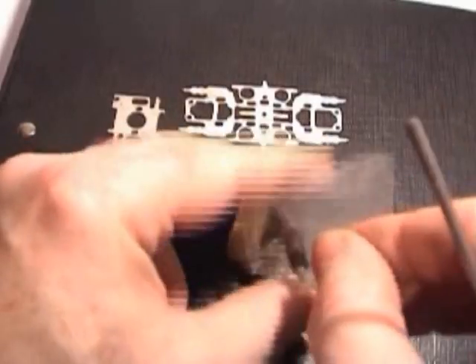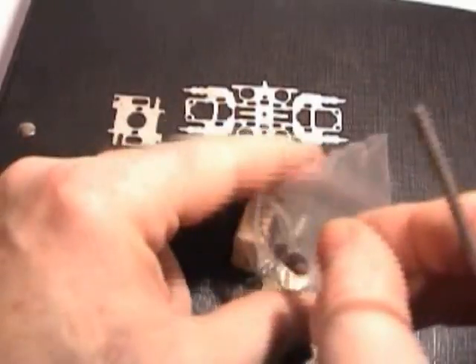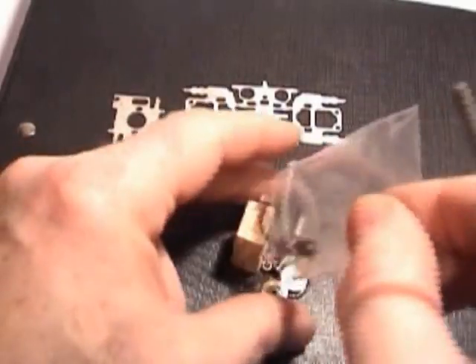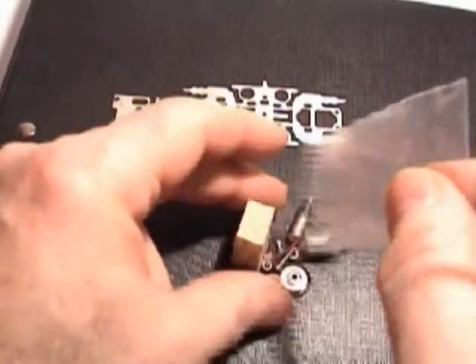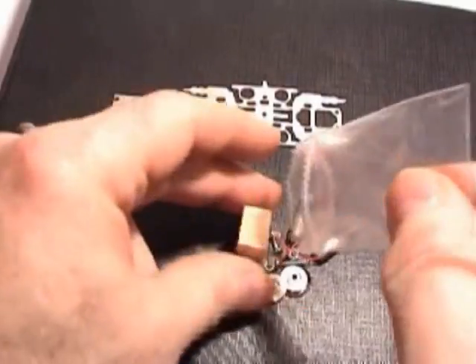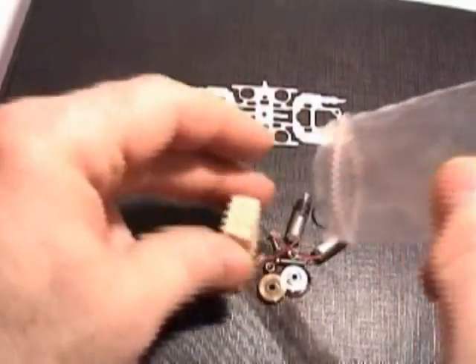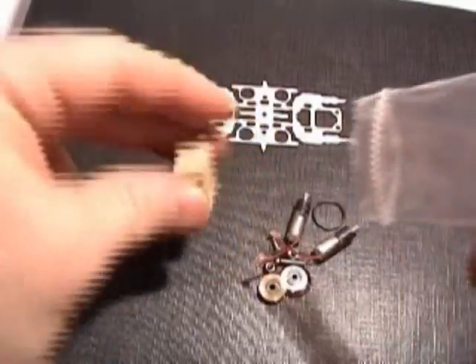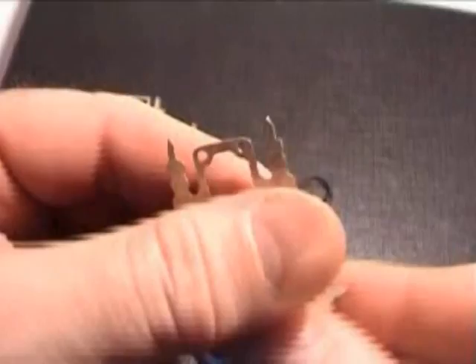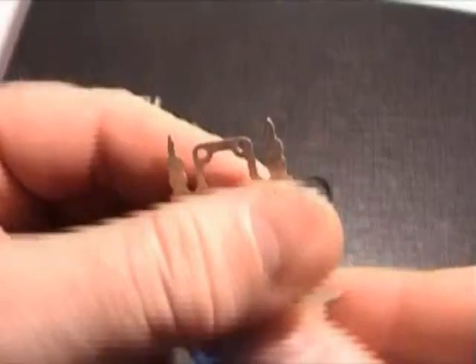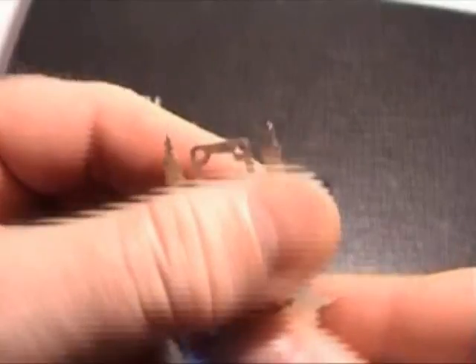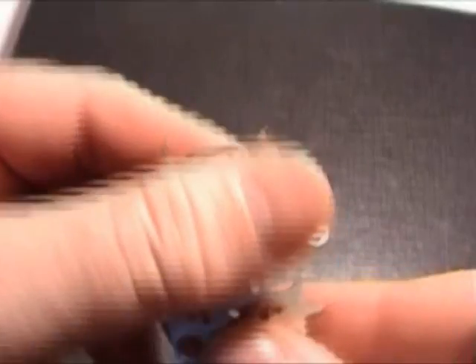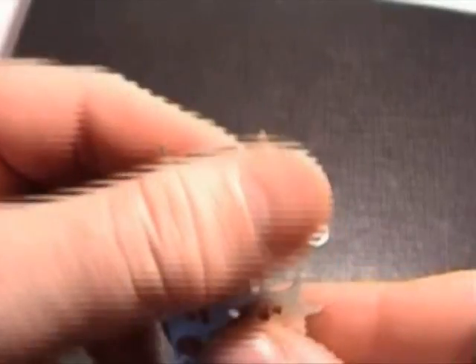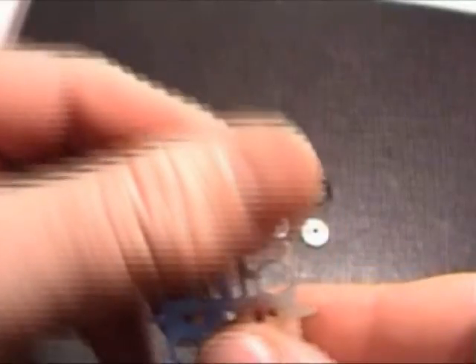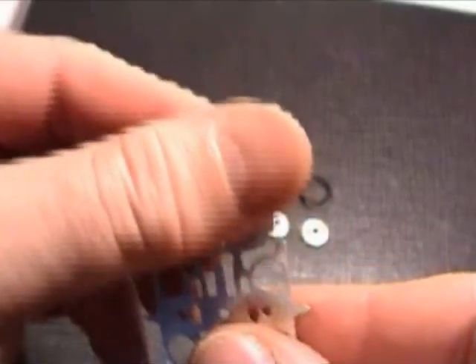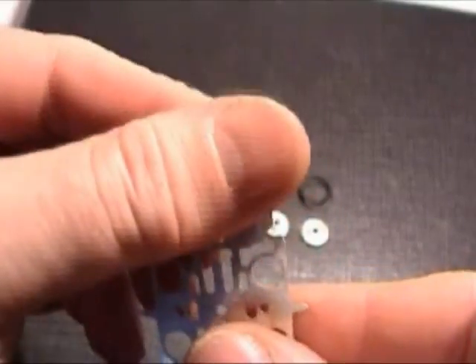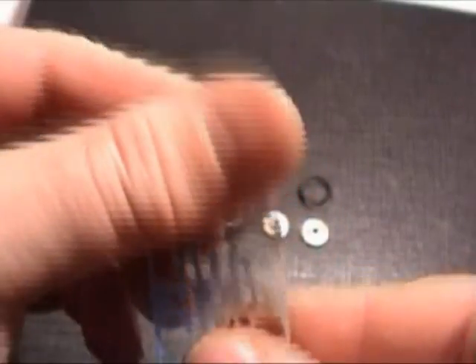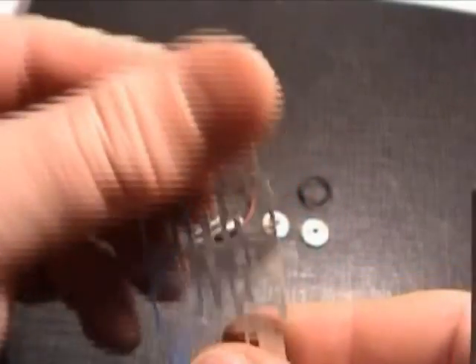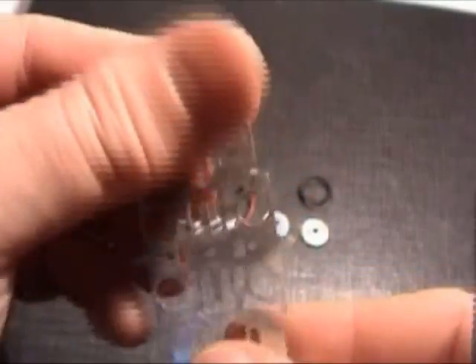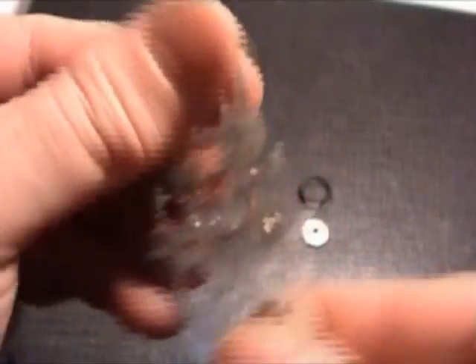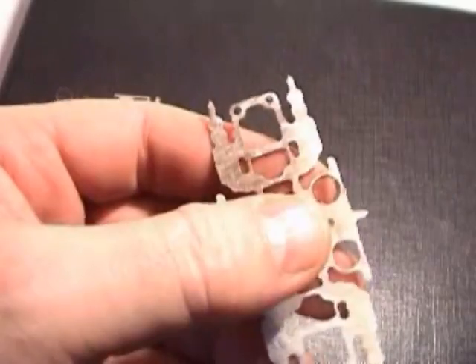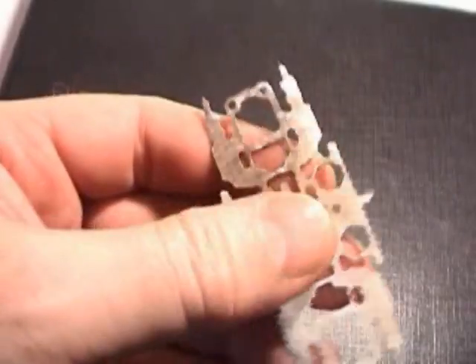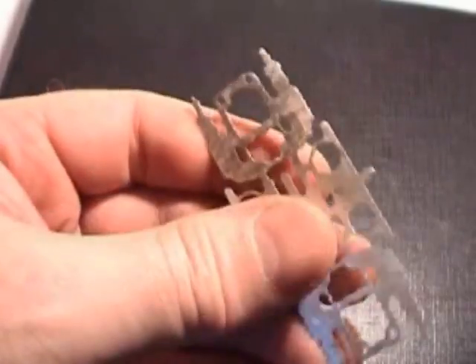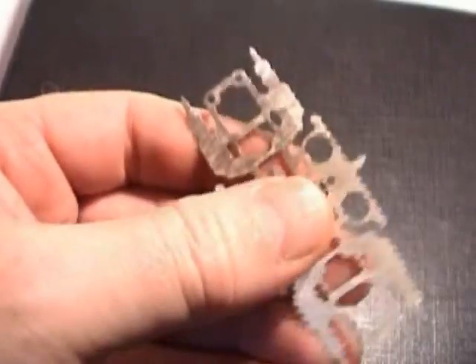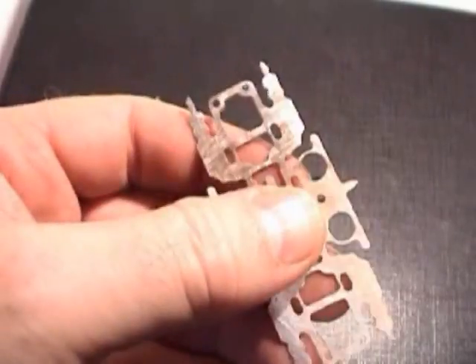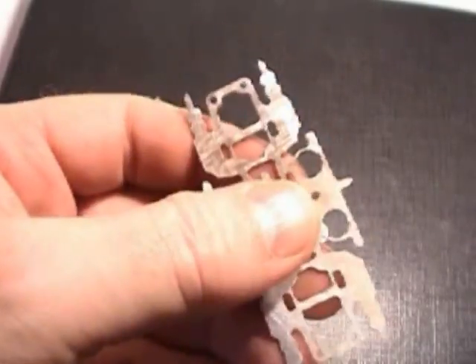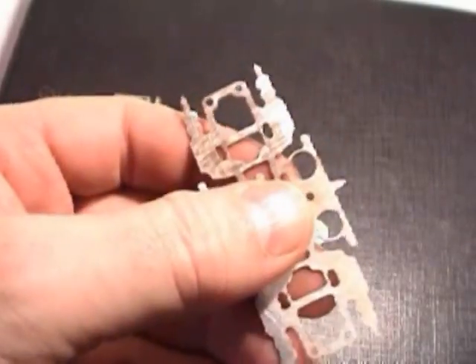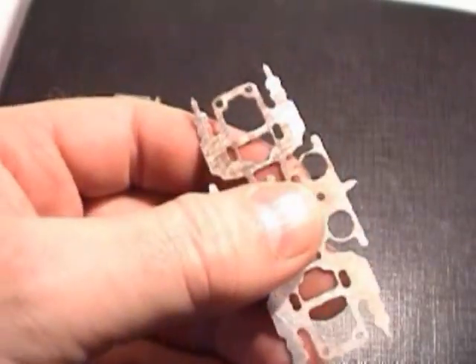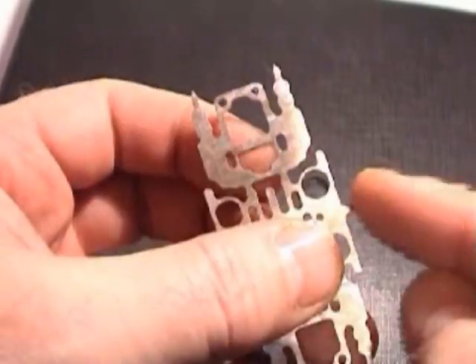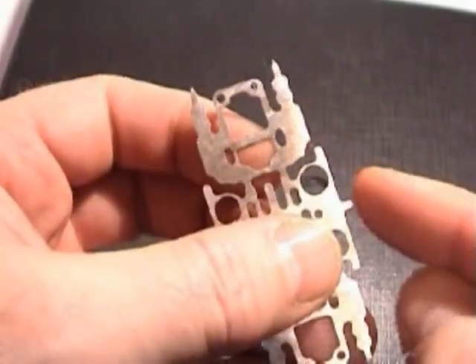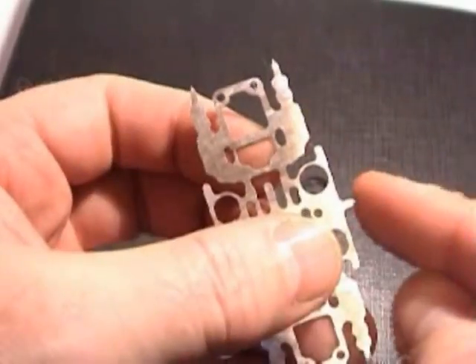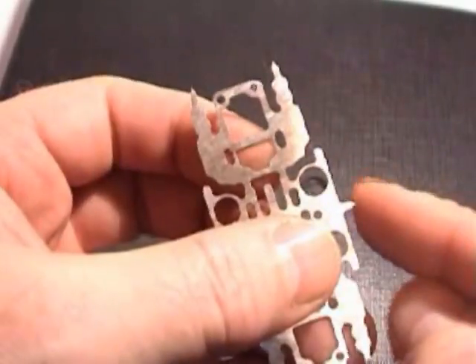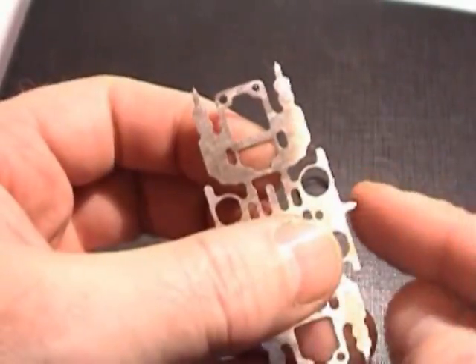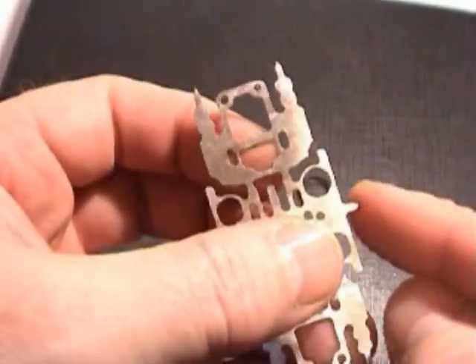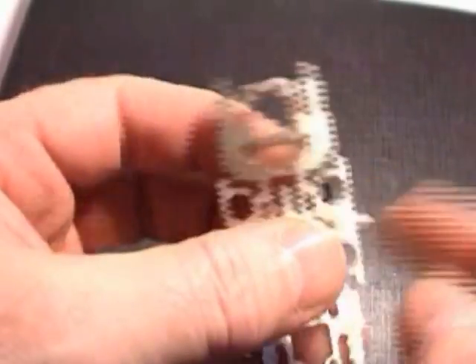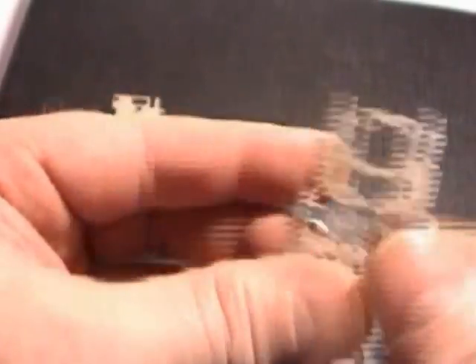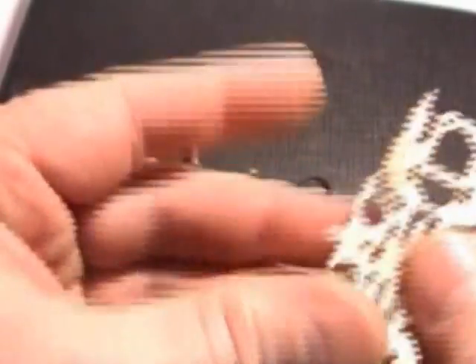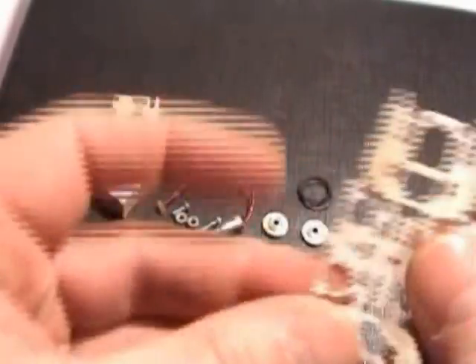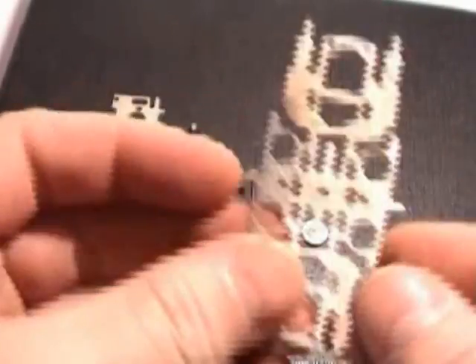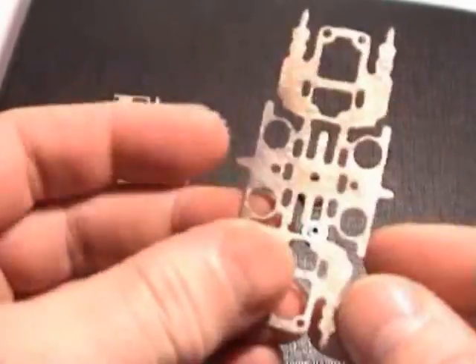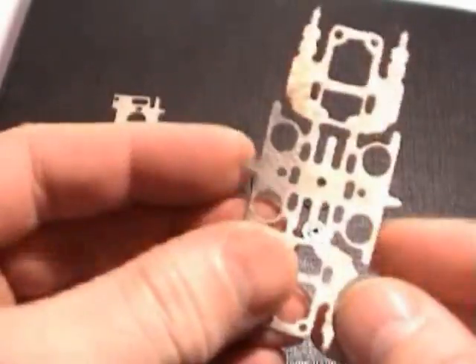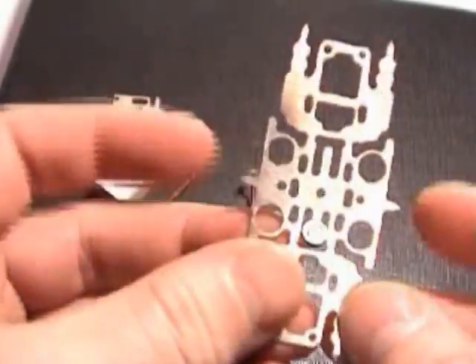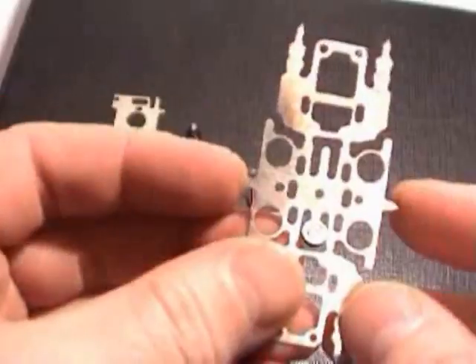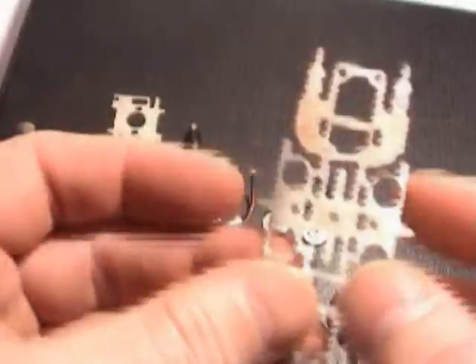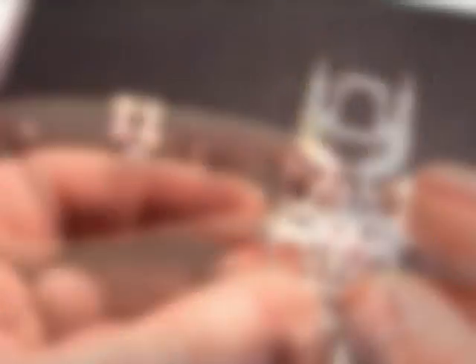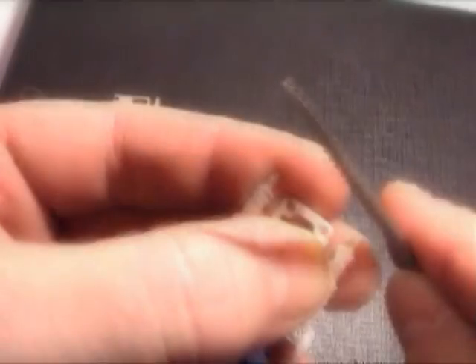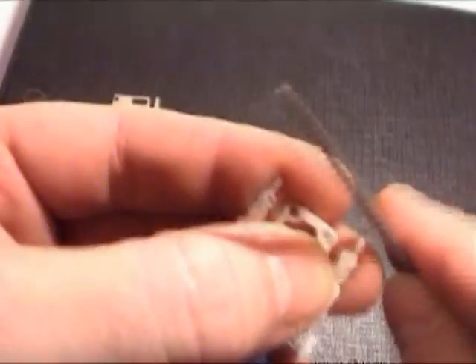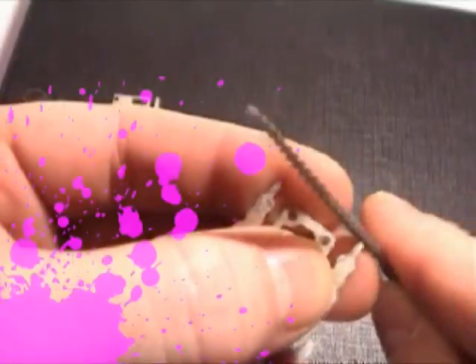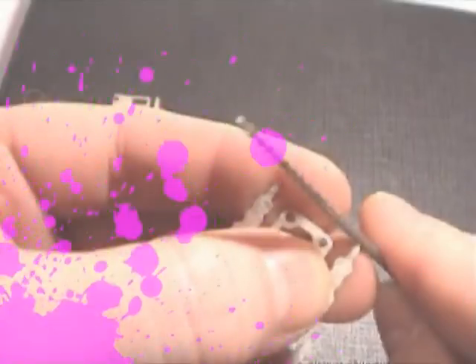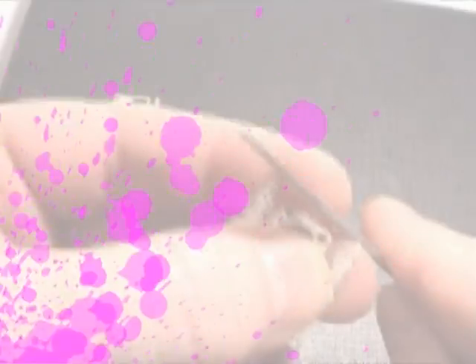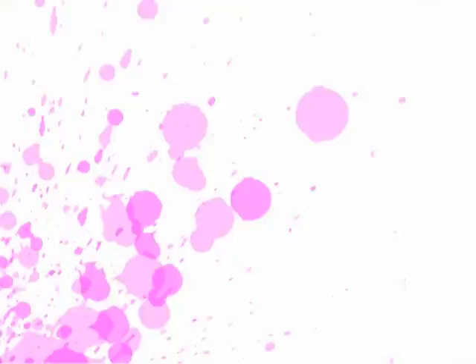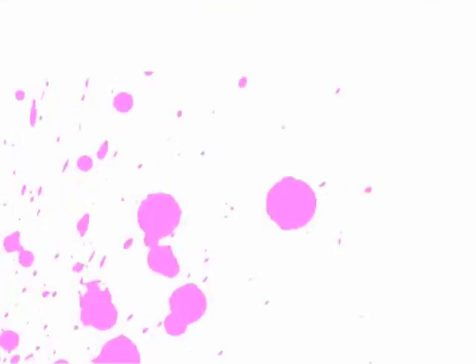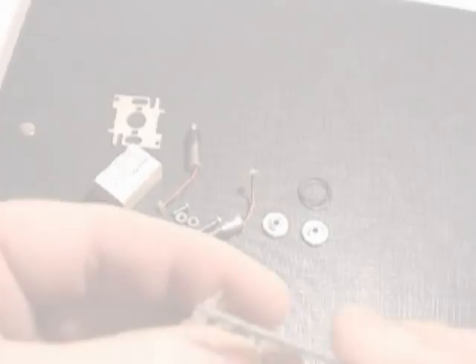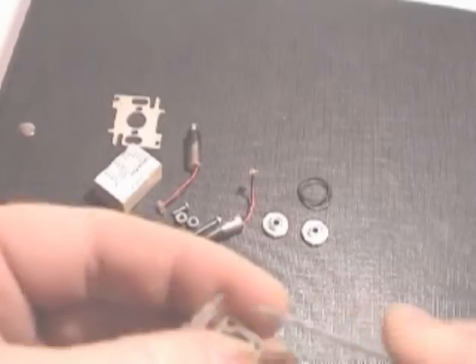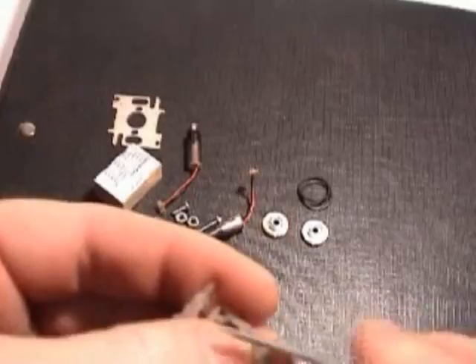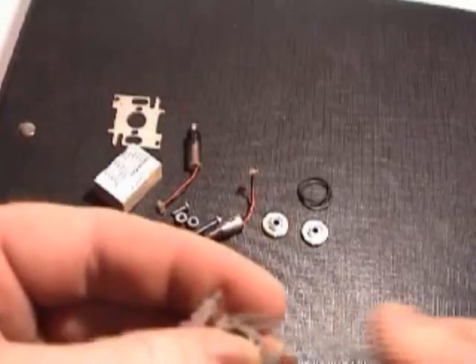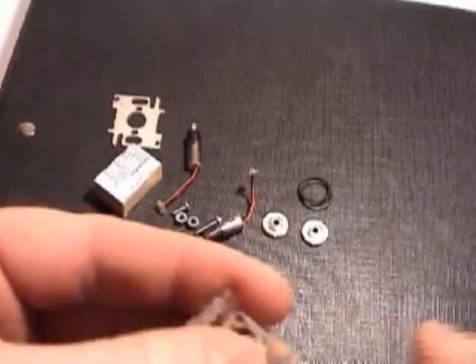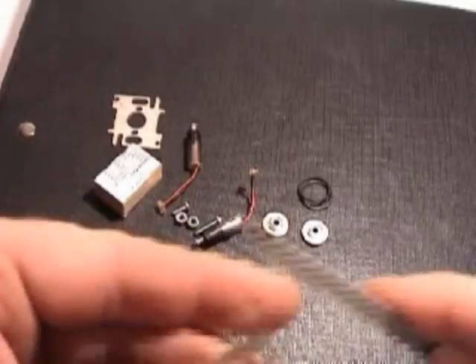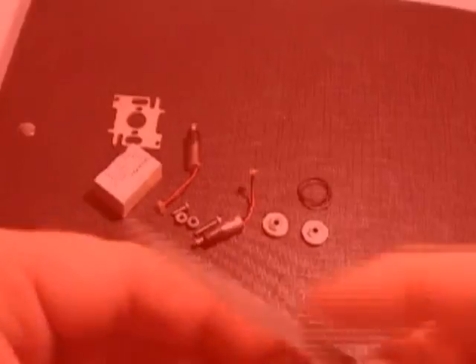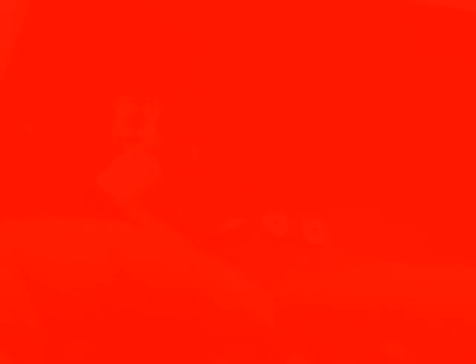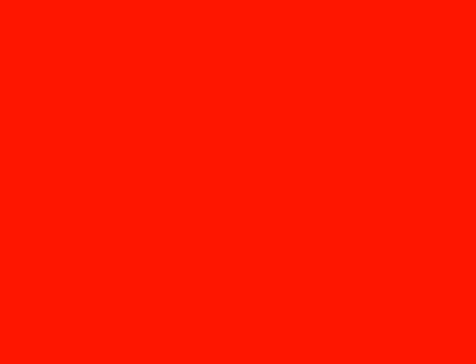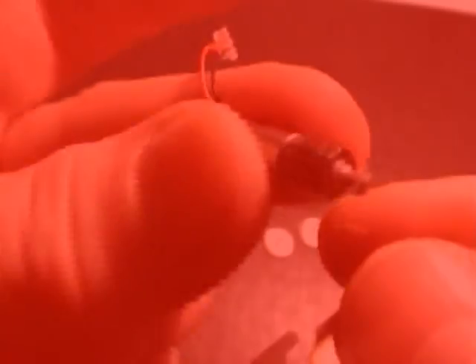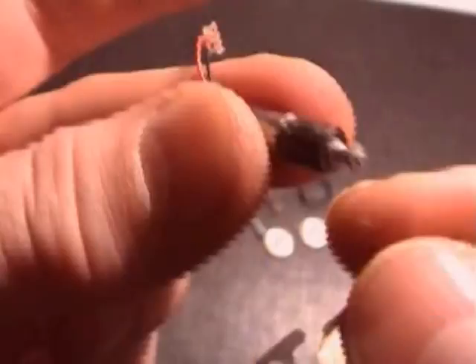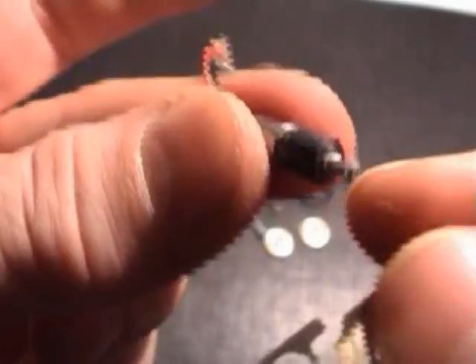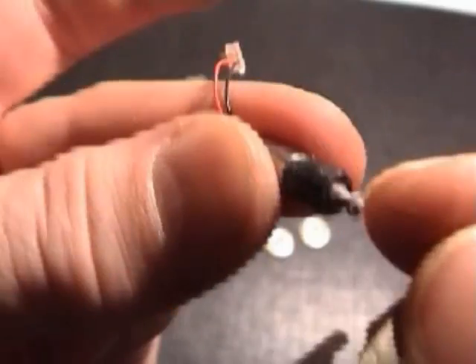When you open up the packet, make sure that the chassis has no sharp edges or burrs. If necessary, file those down.